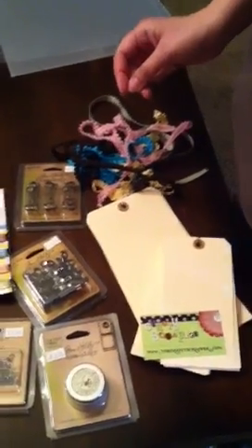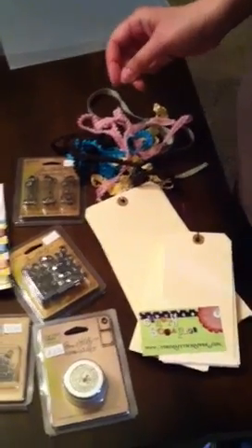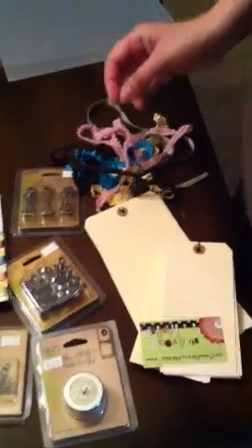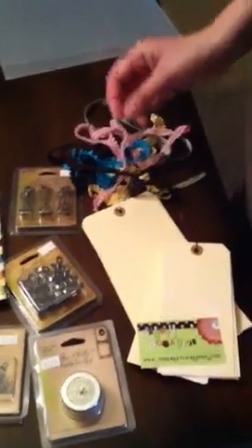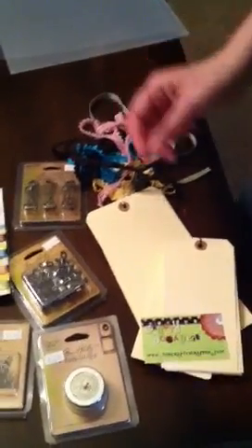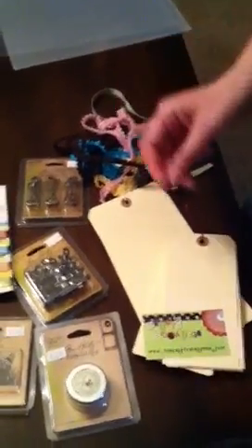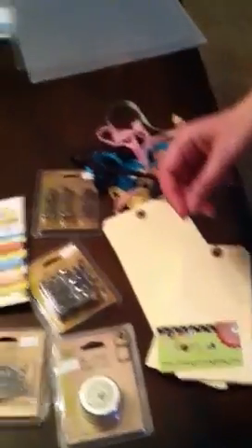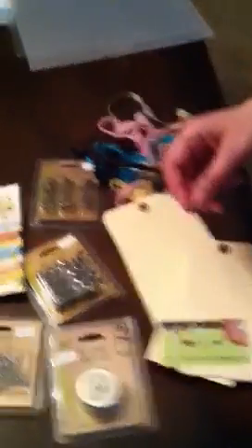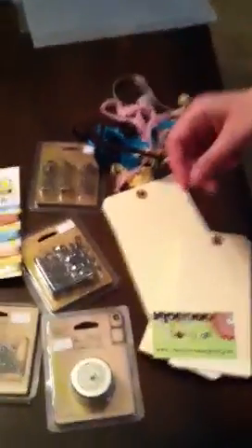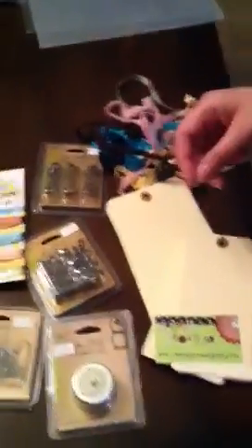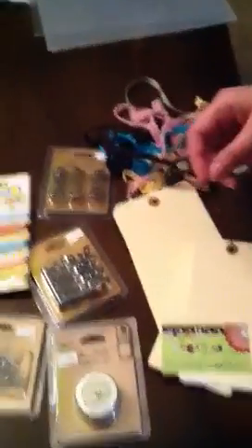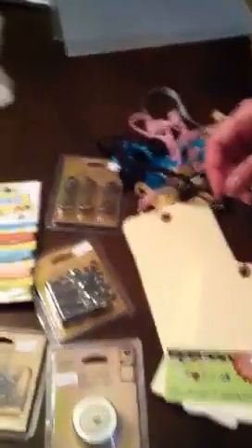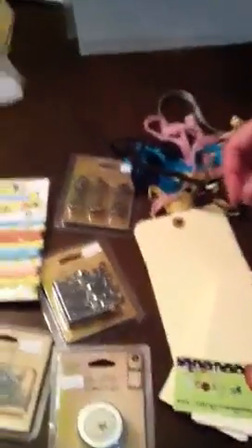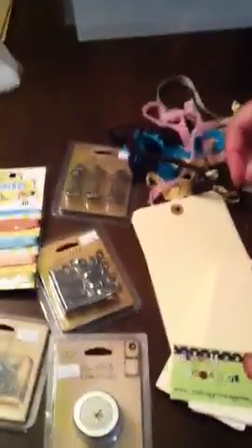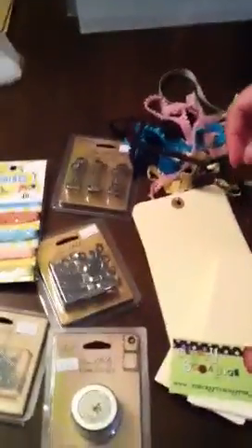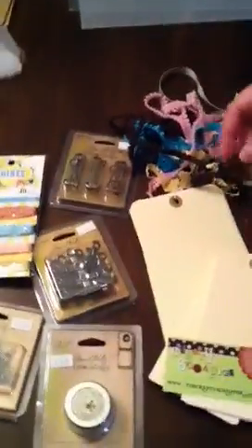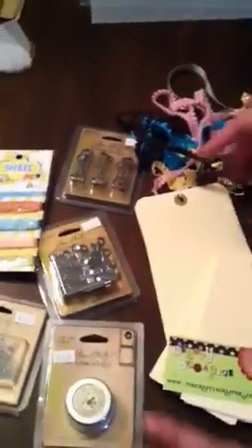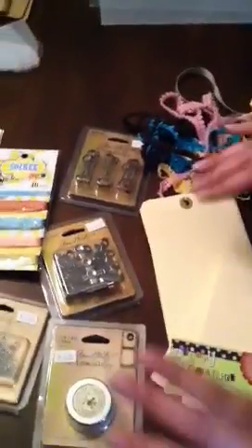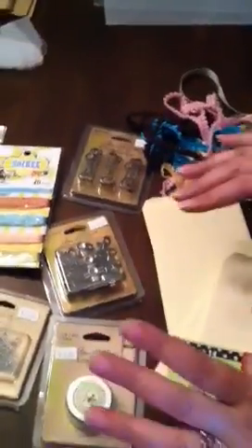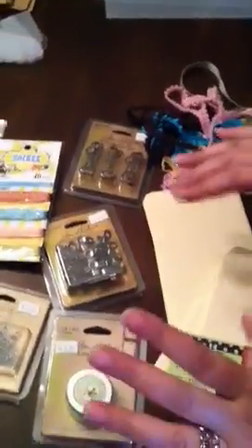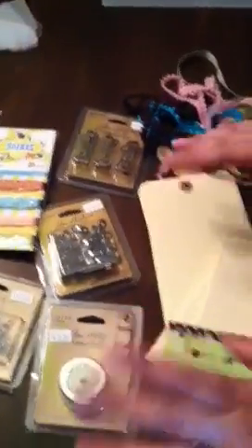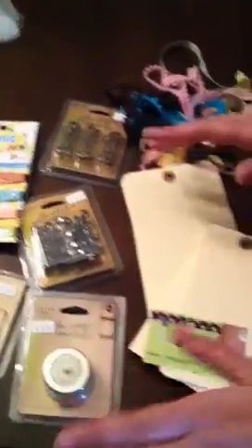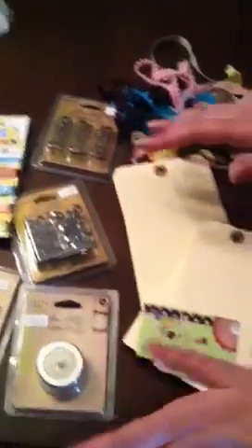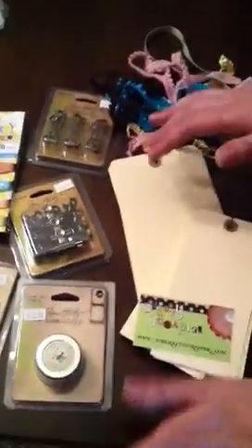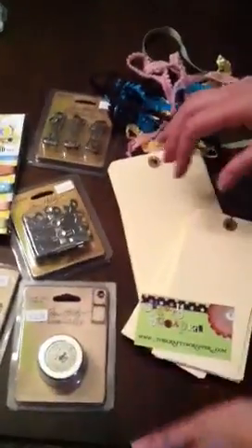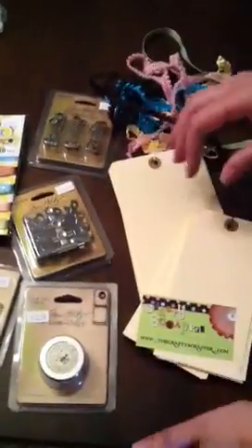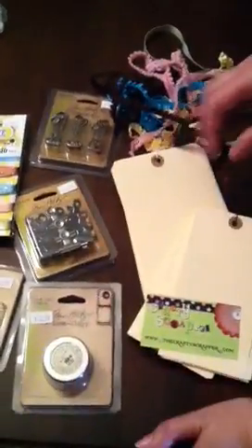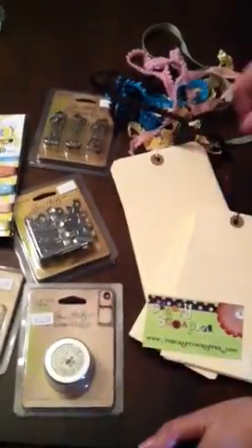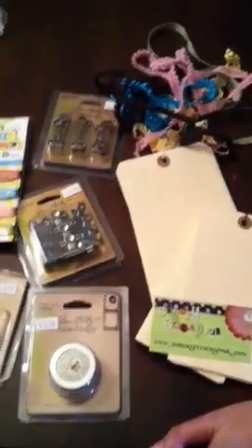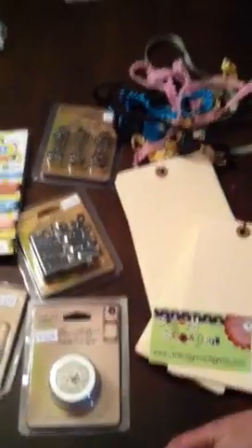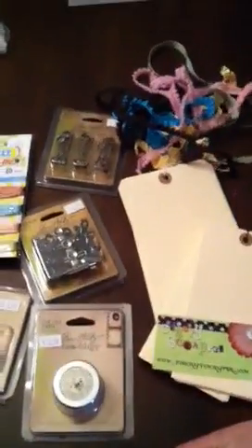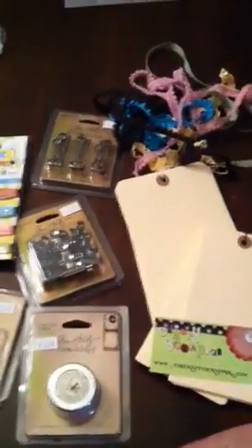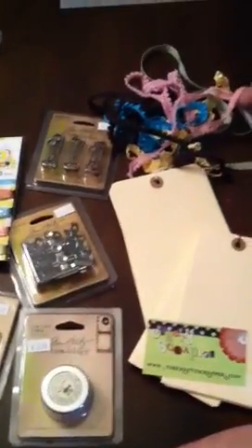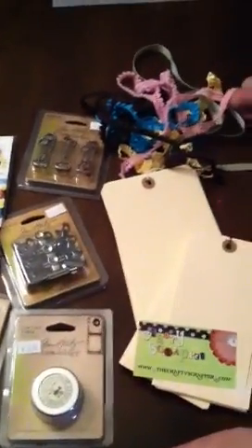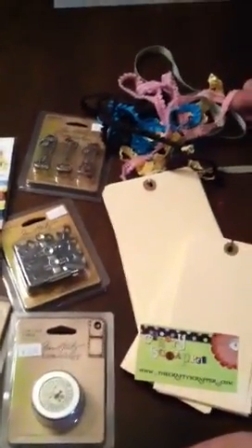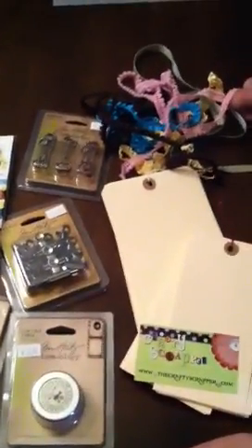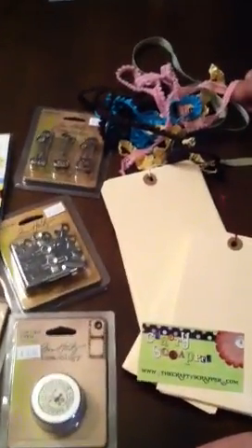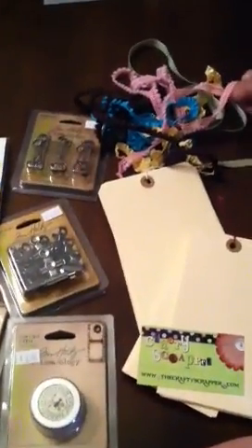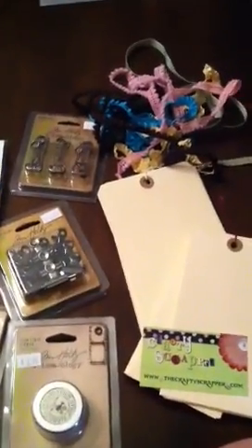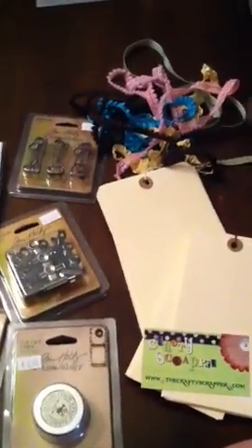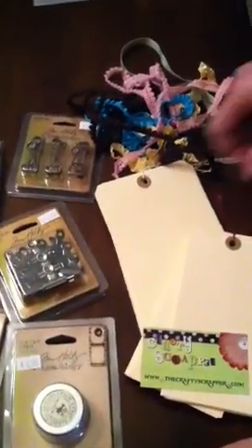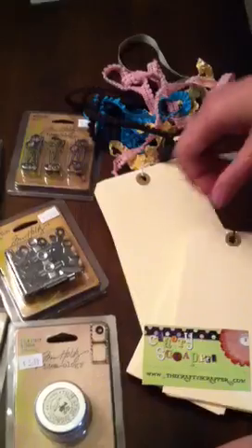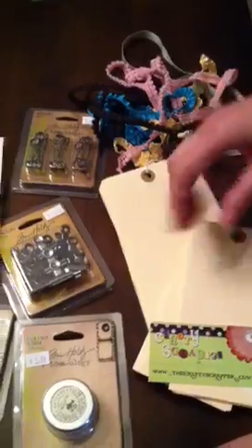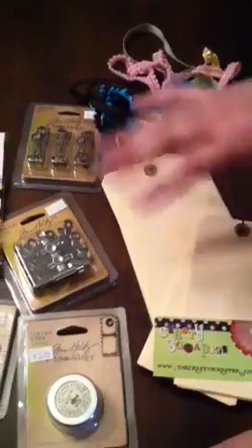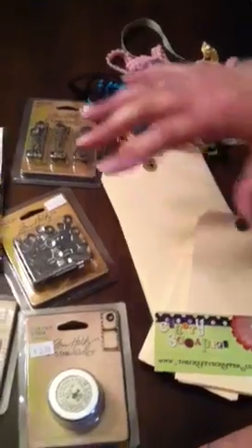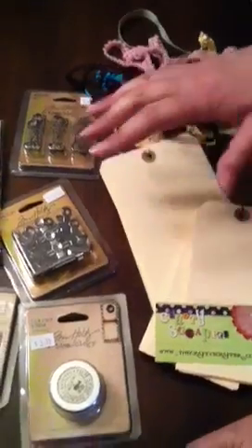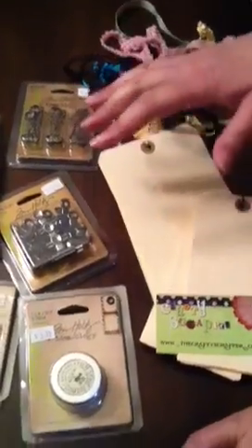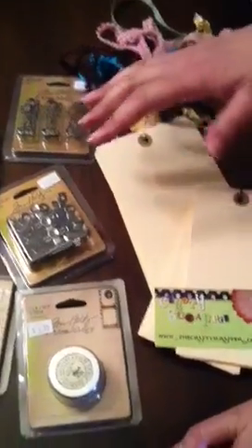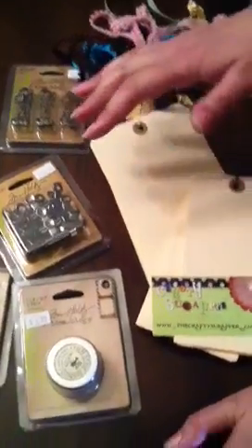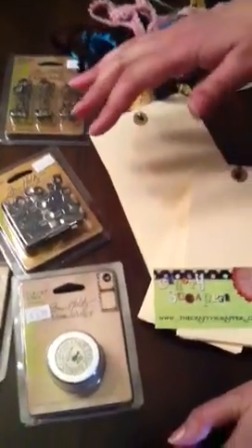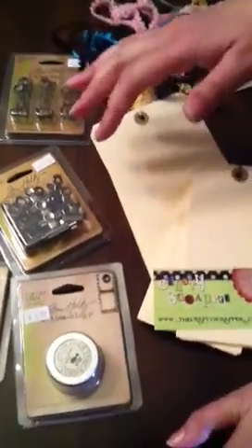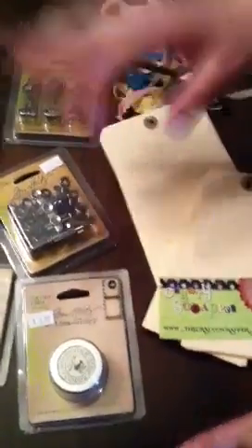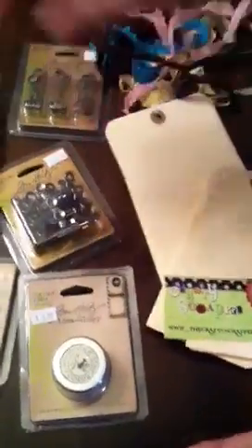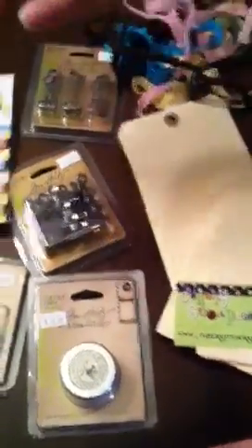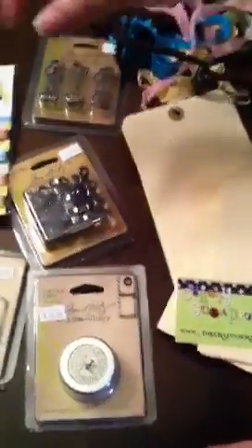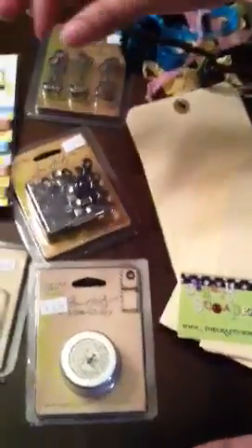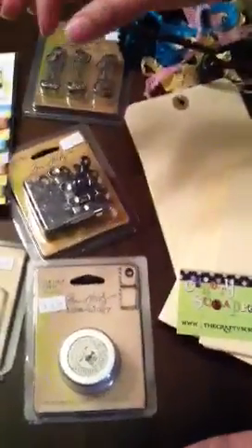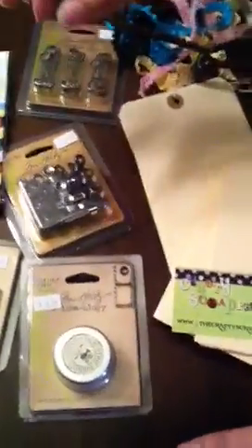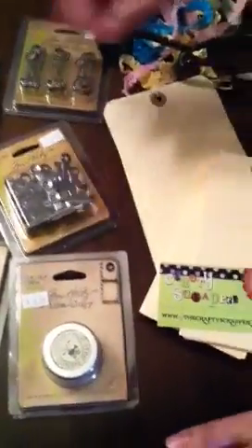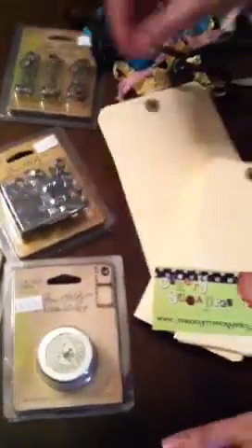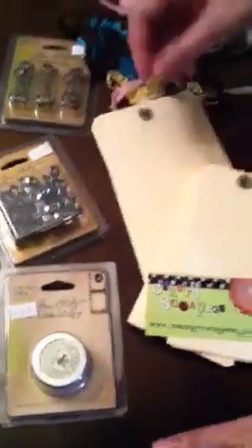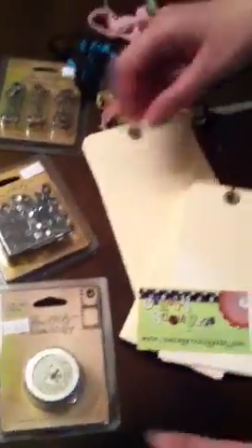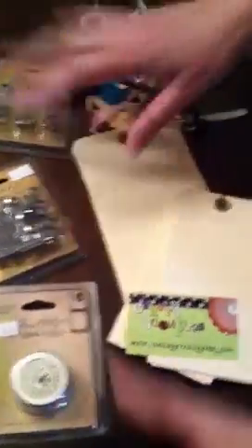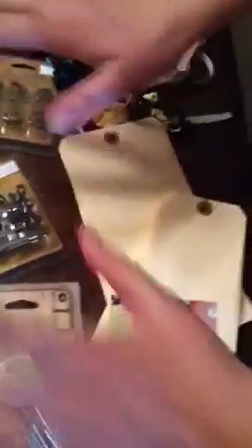Hi, this is Michelle Scrappin' with my bike. I just wanted to do another haul video for you real quick while I'm in Texas, y'all.